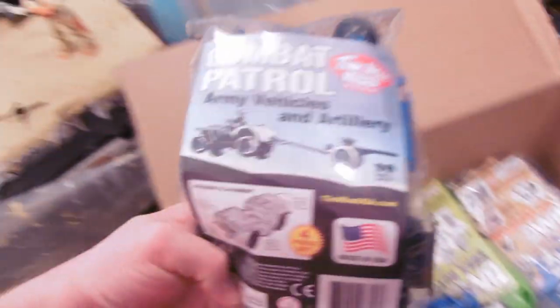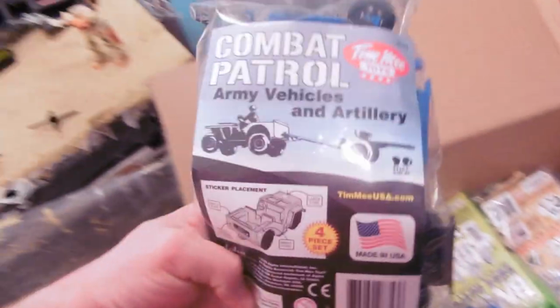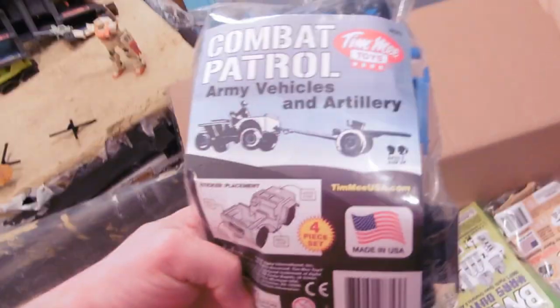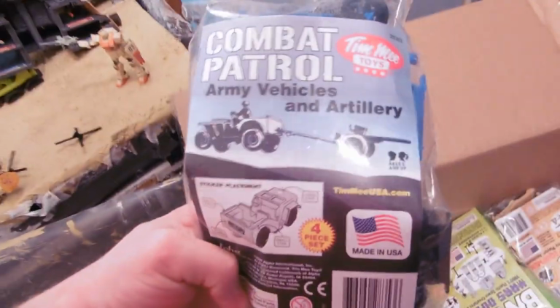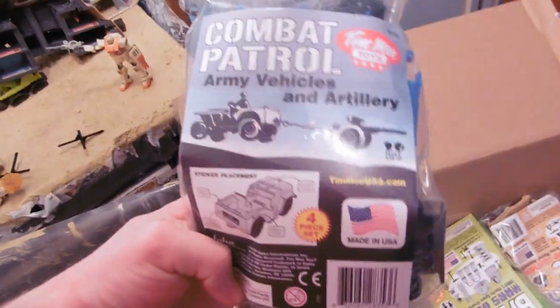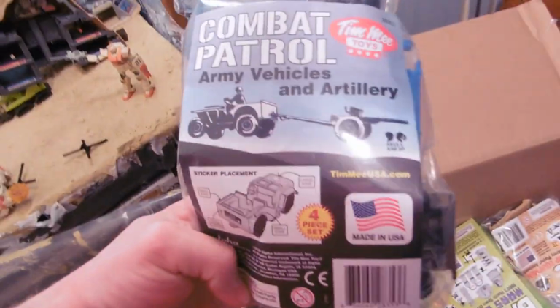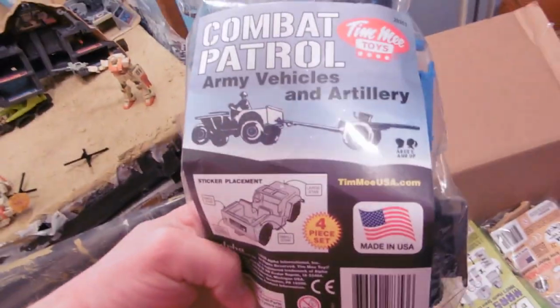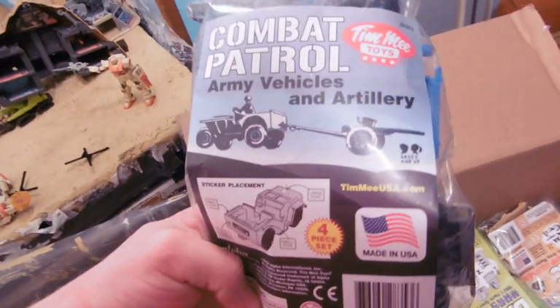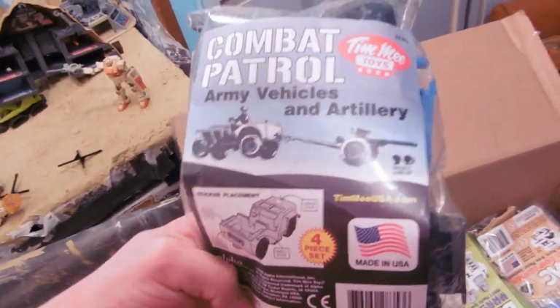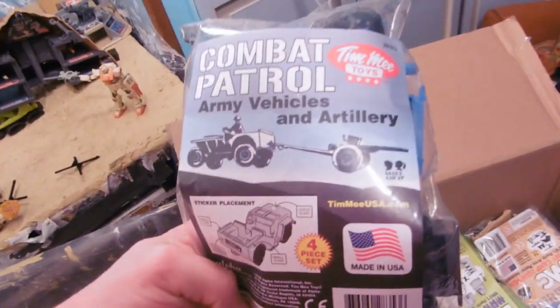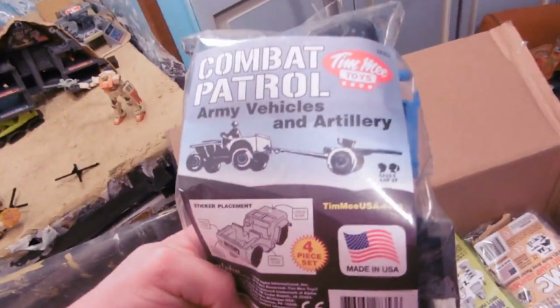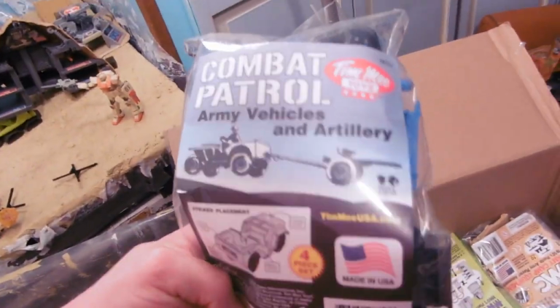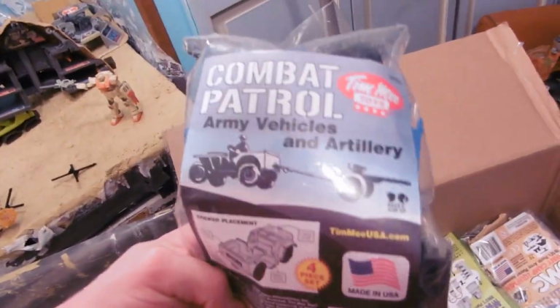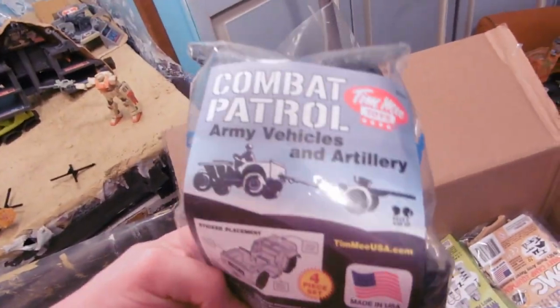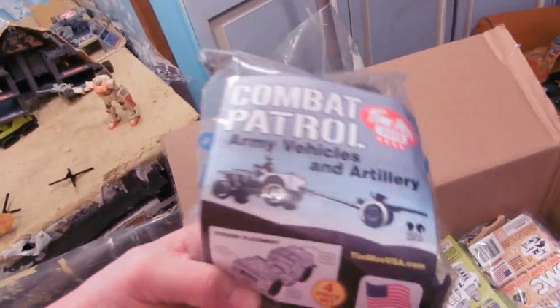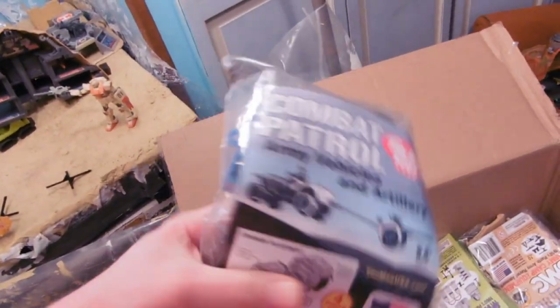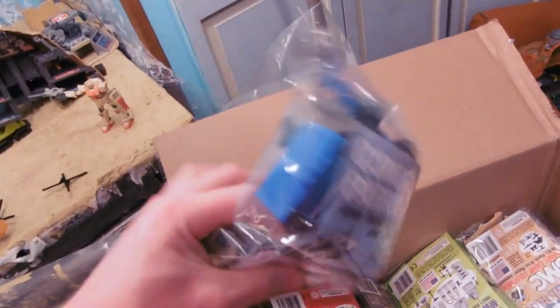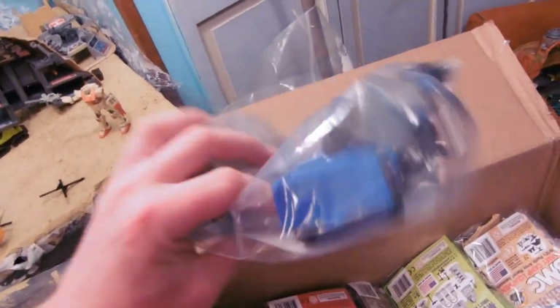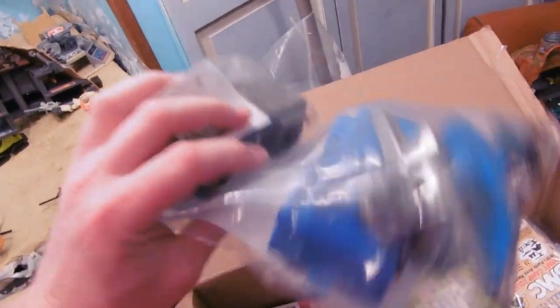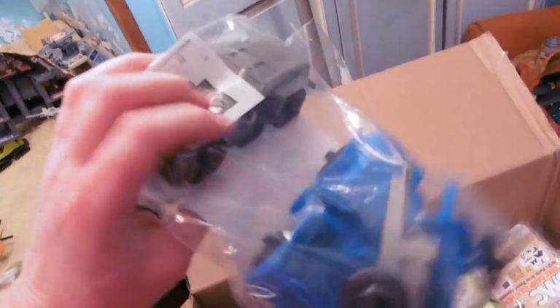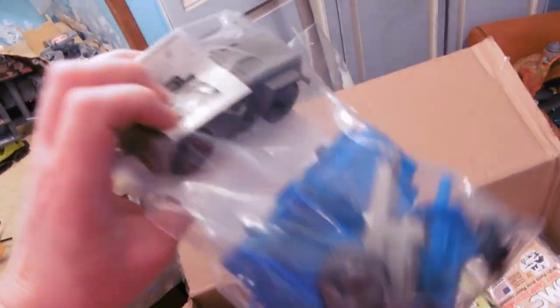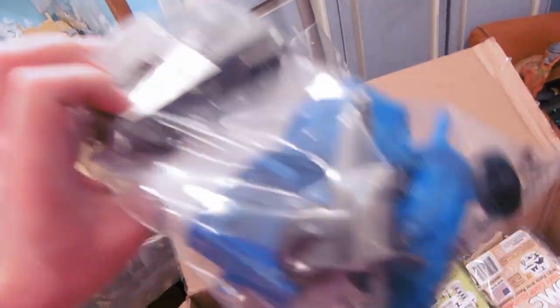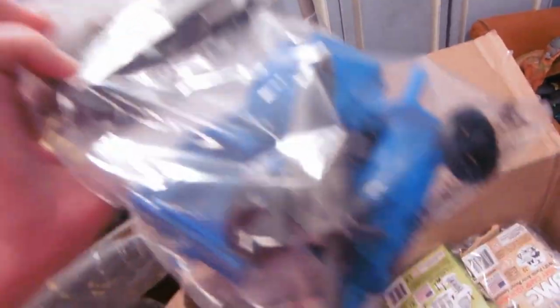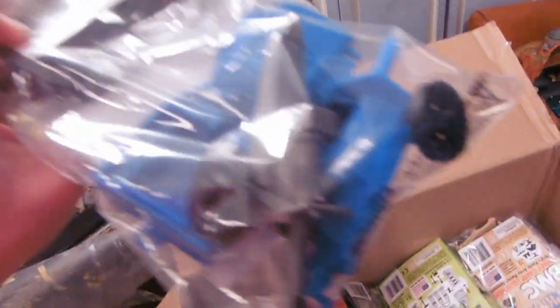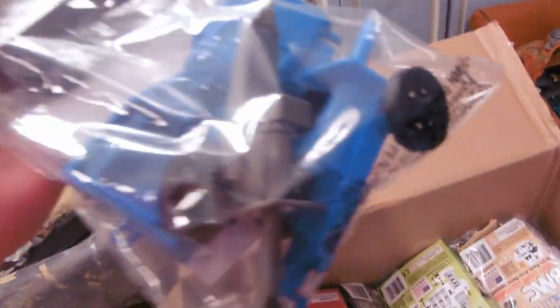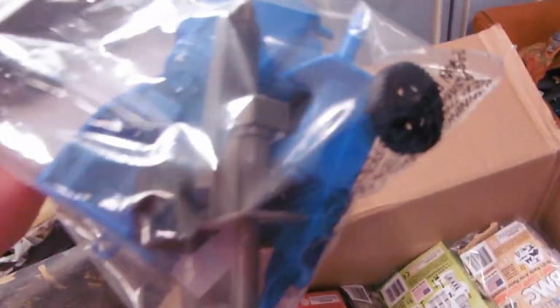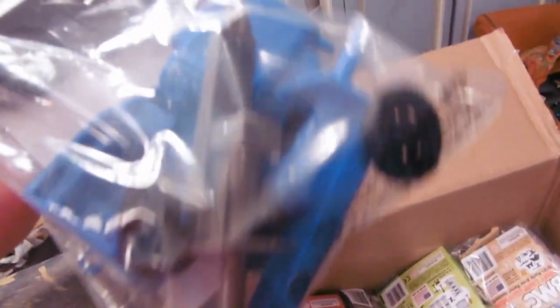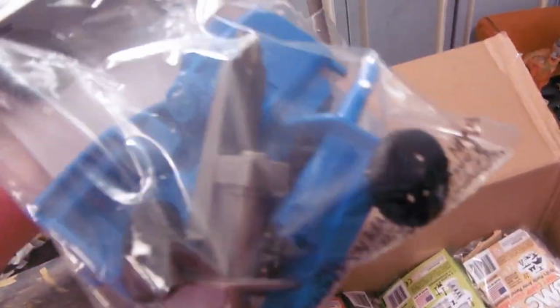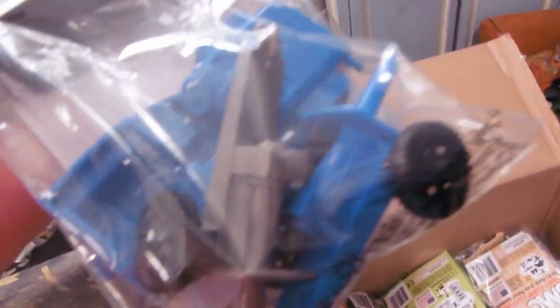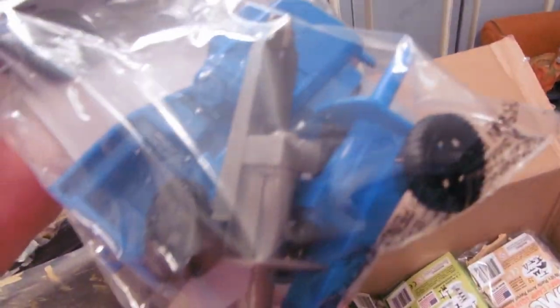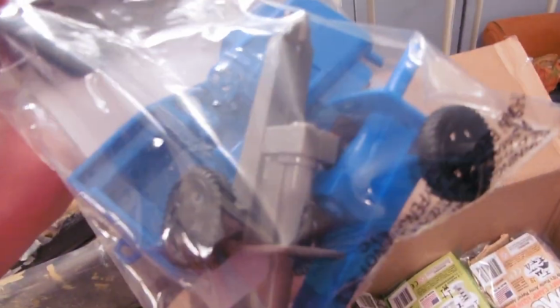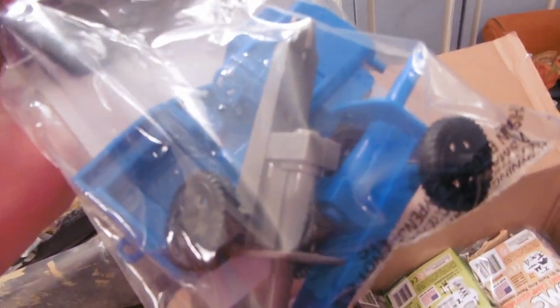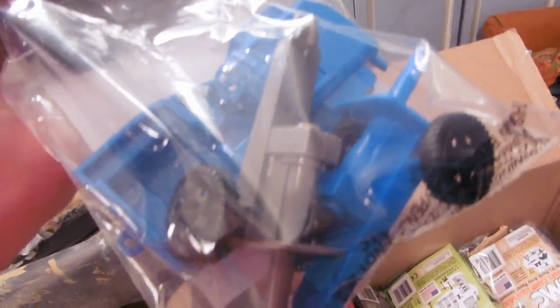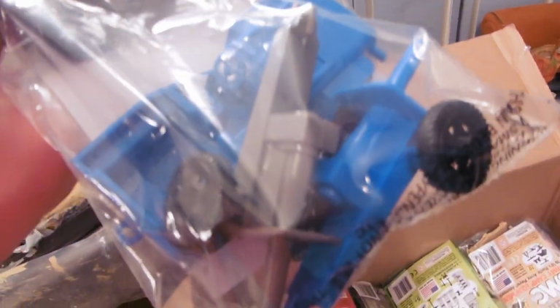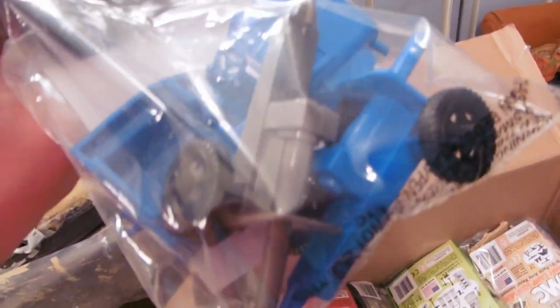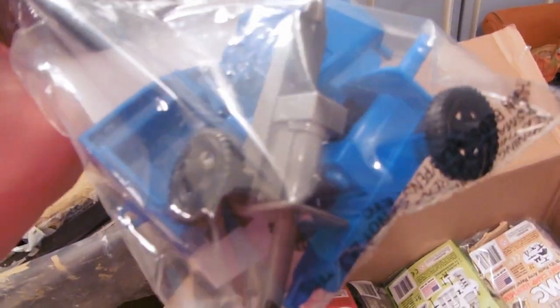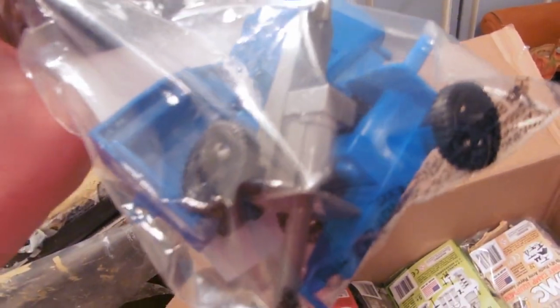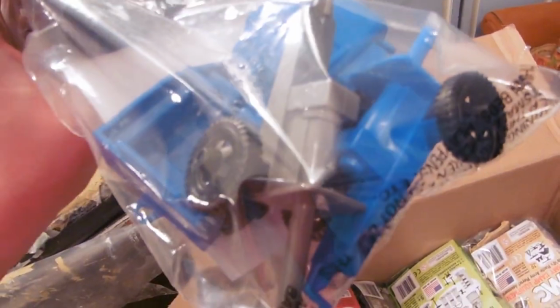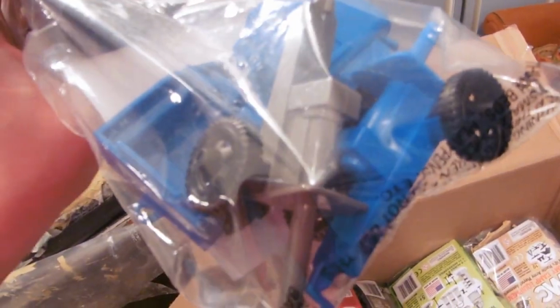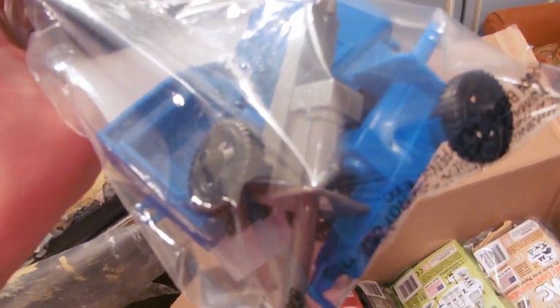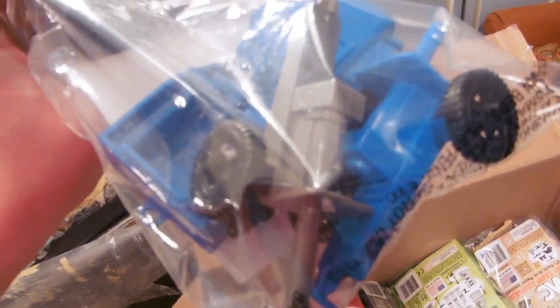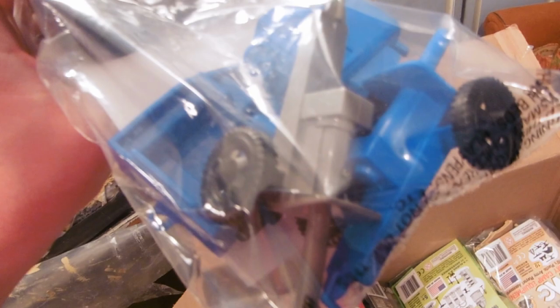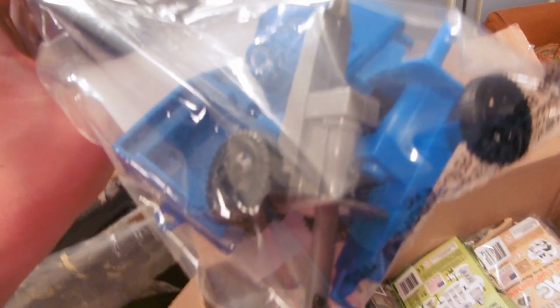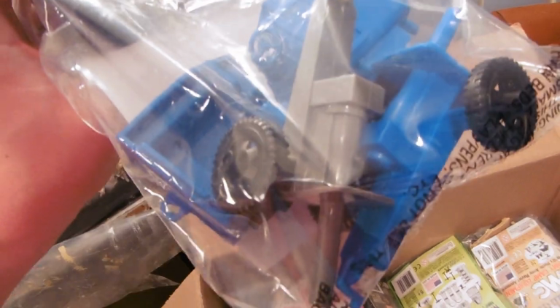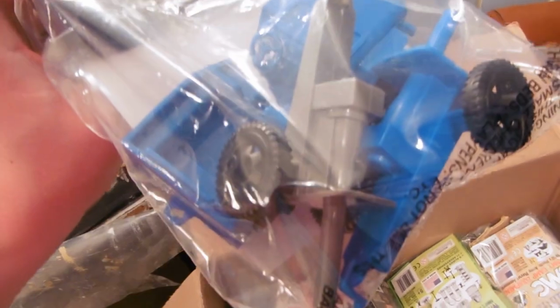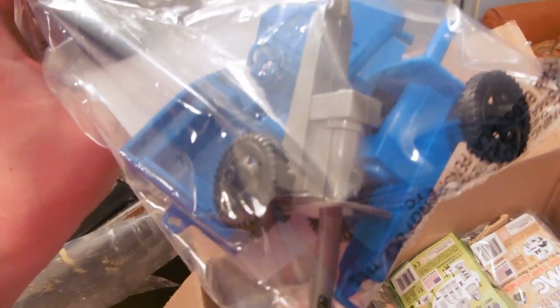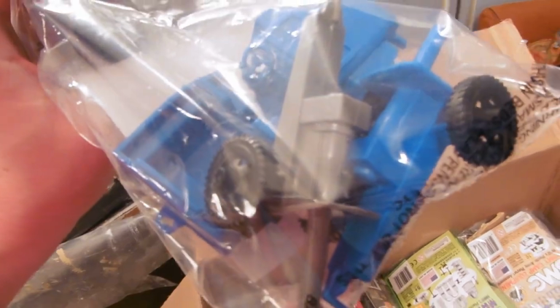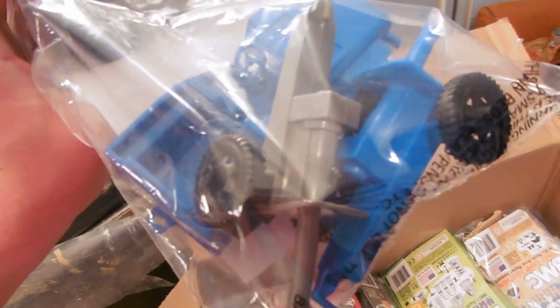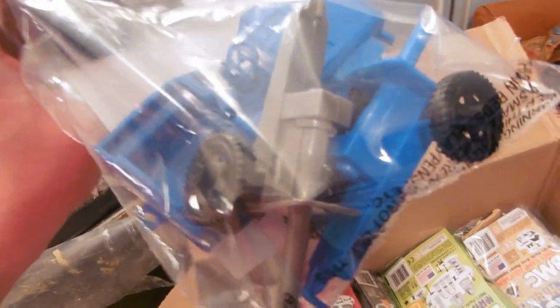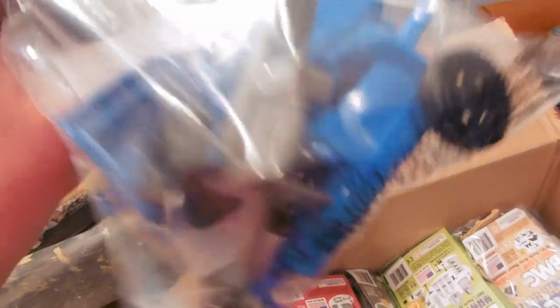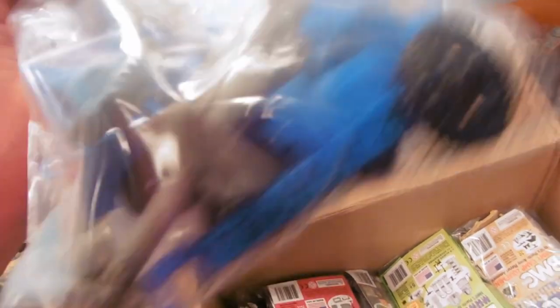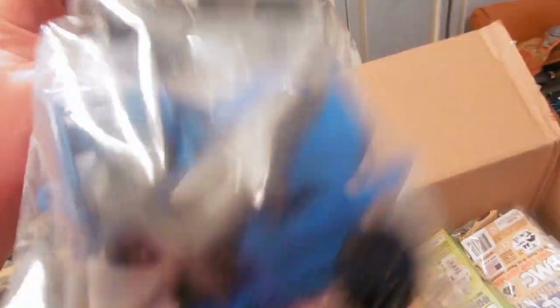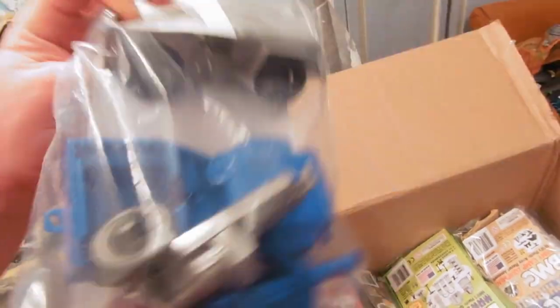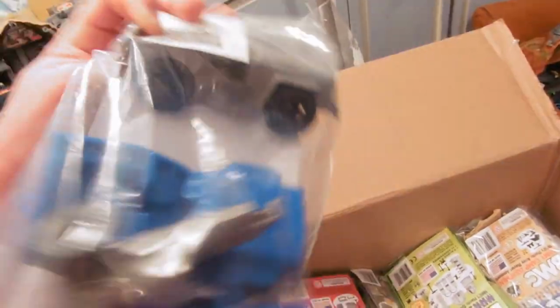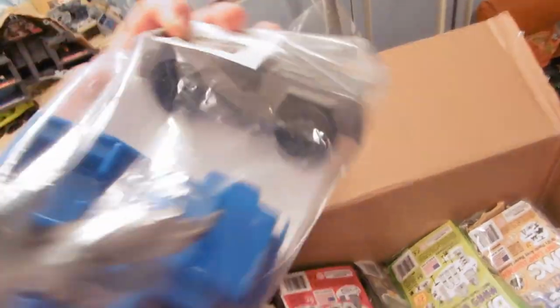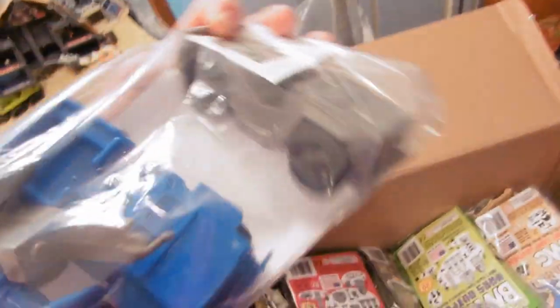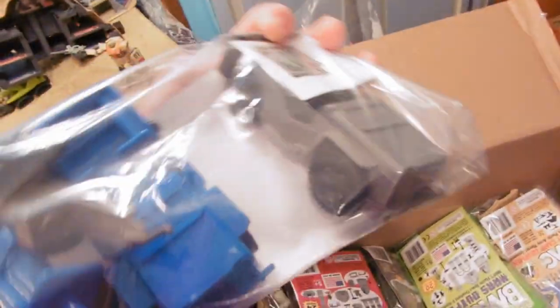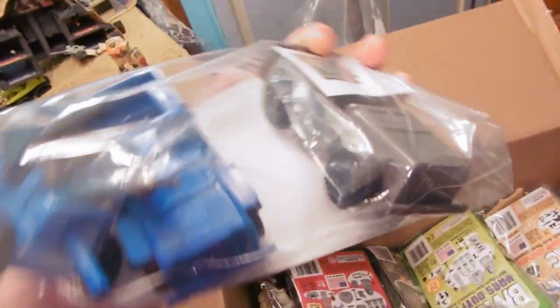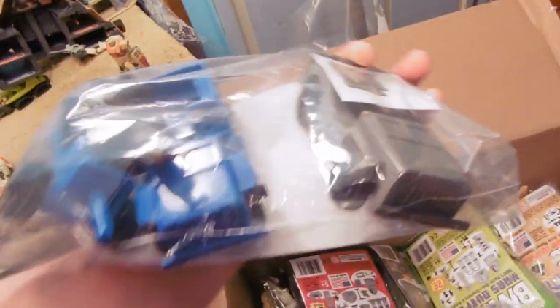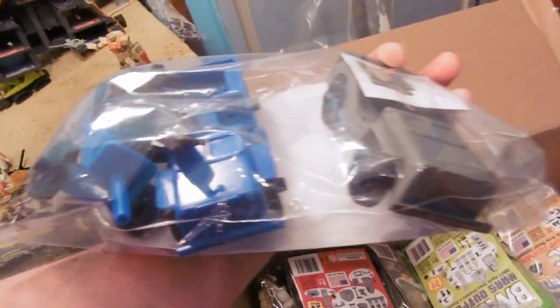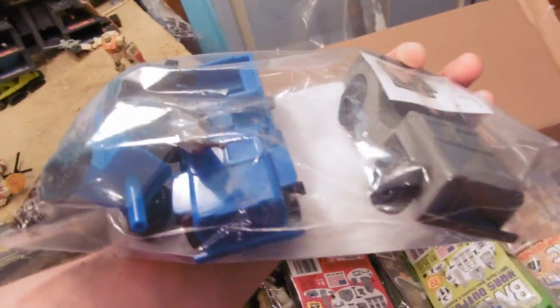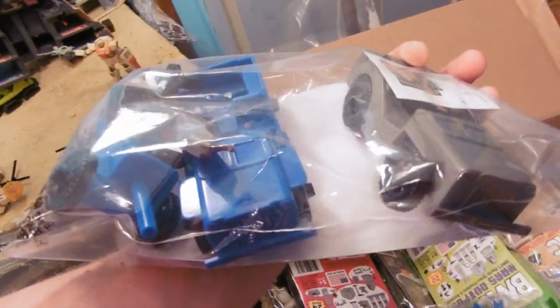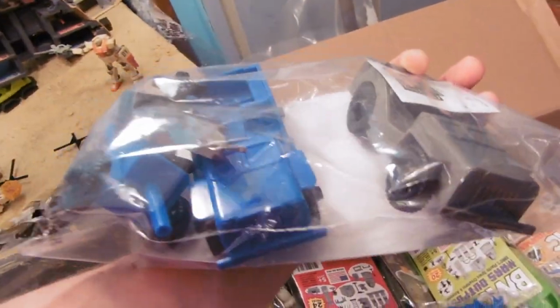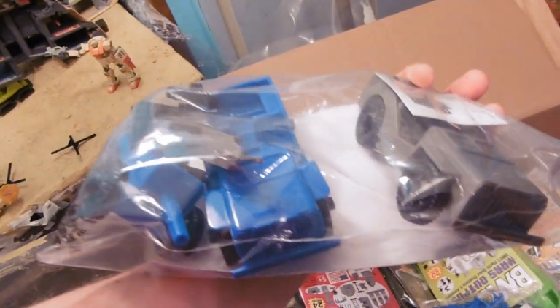Combat, patrol, army vehicles, and artillery. This is the blue jeep. Oh, that's so beautiful. Look at that. And gray.